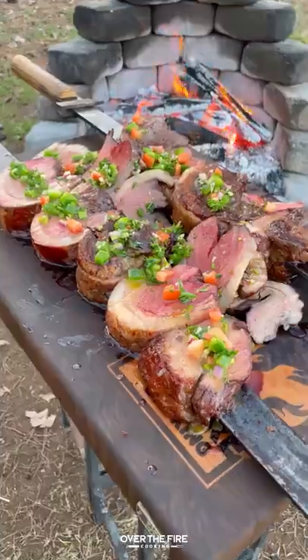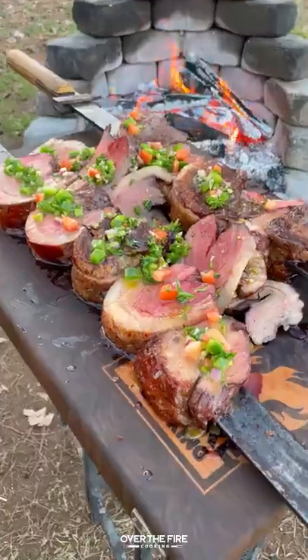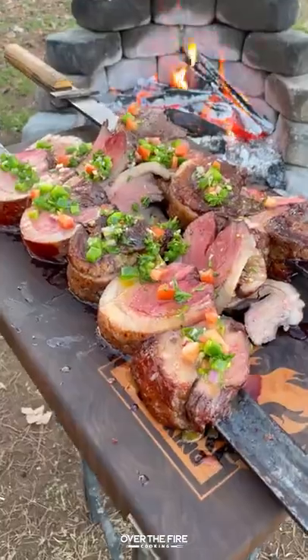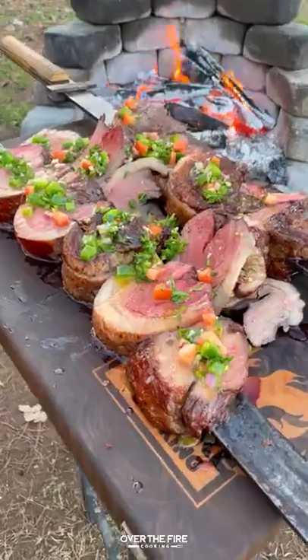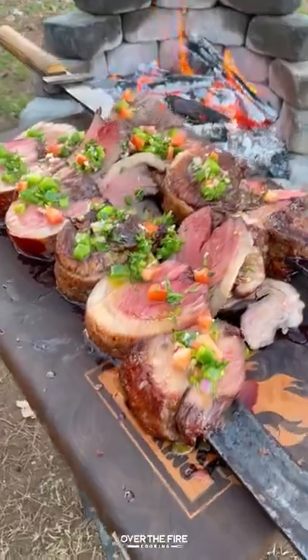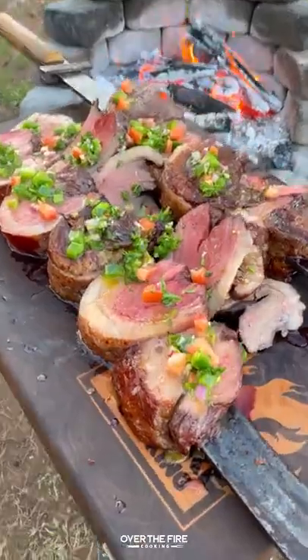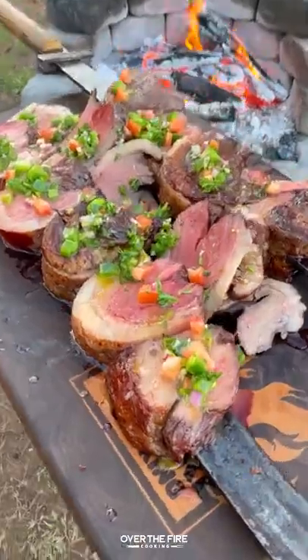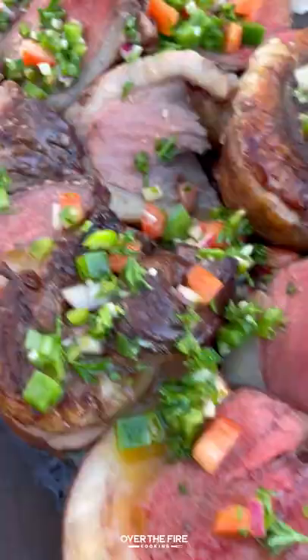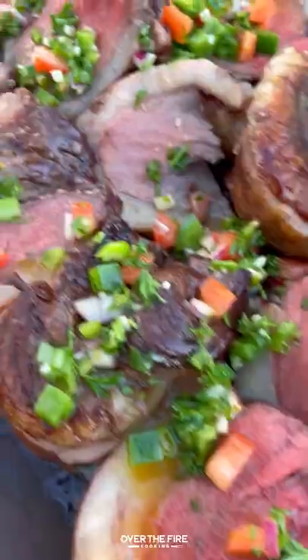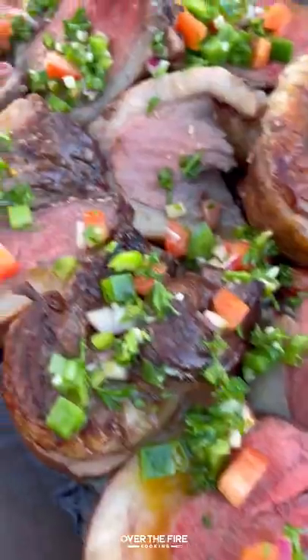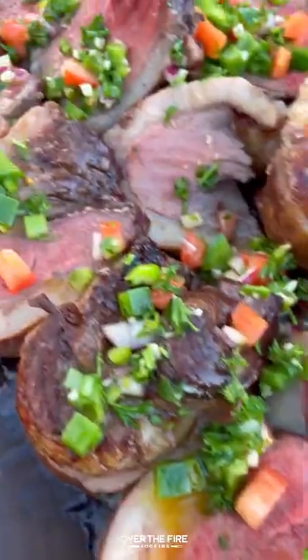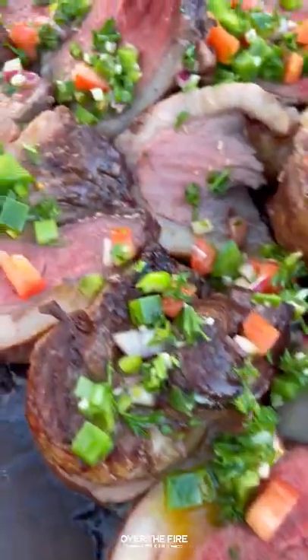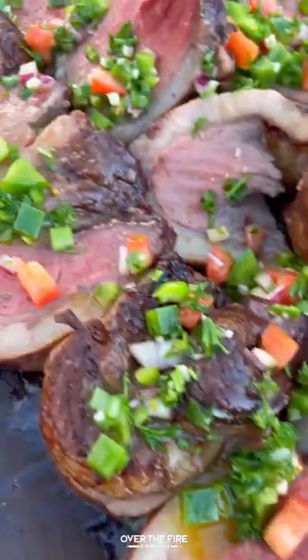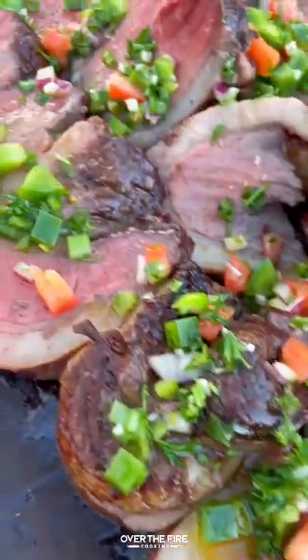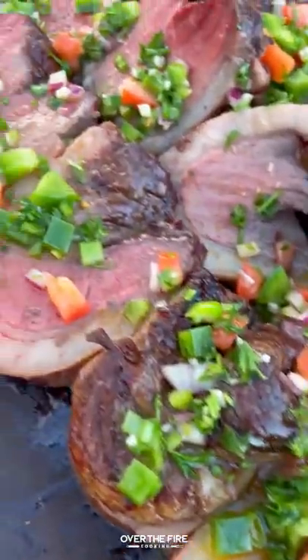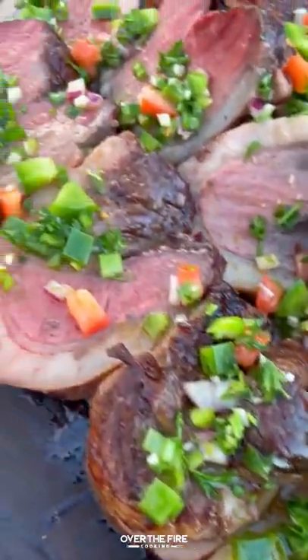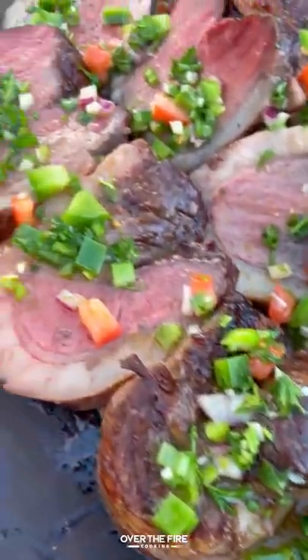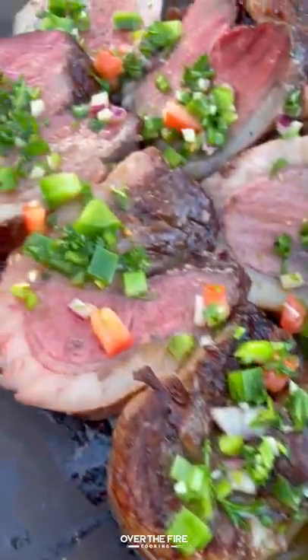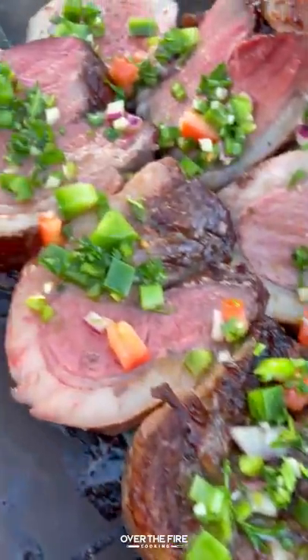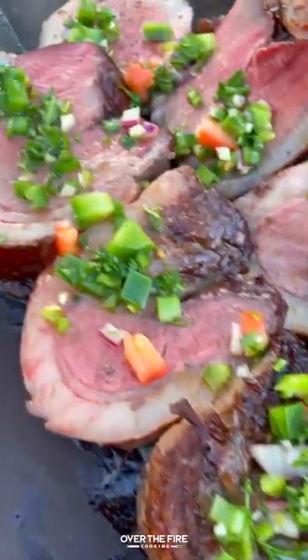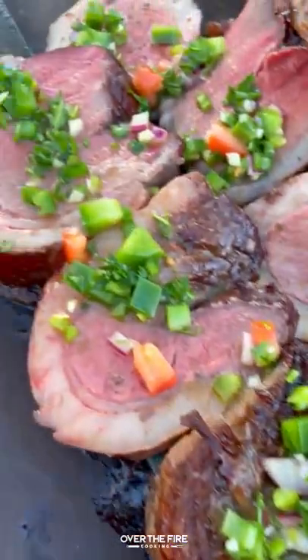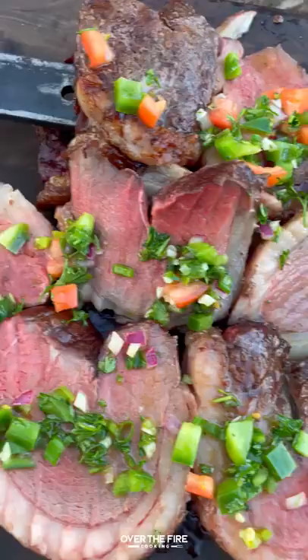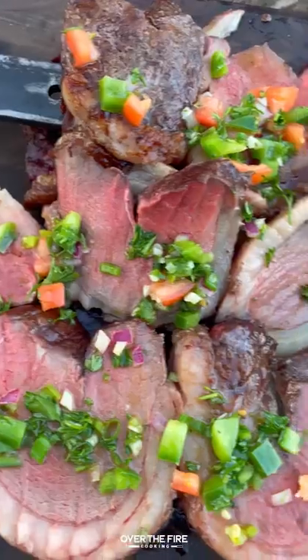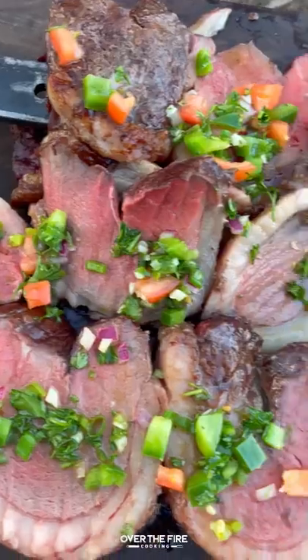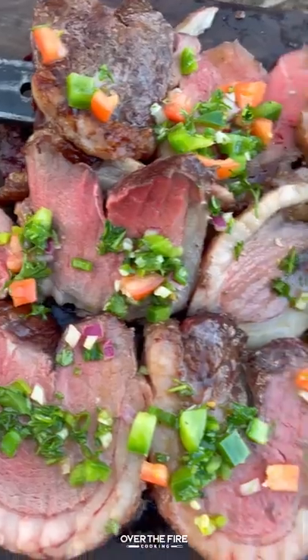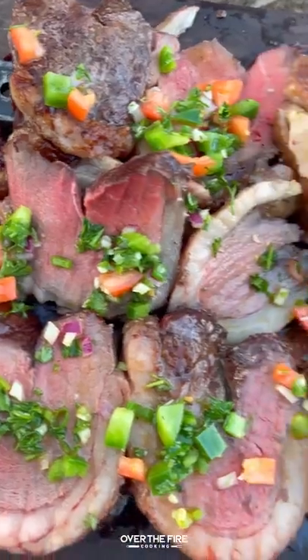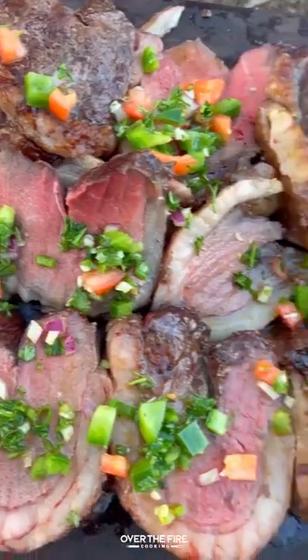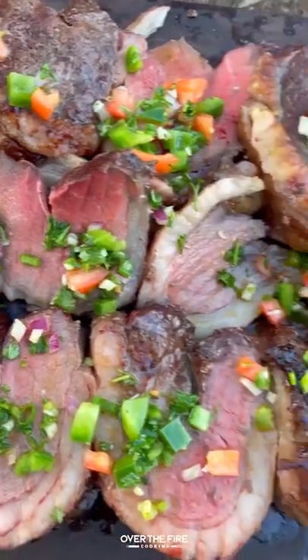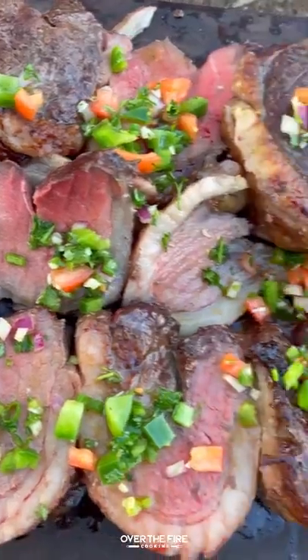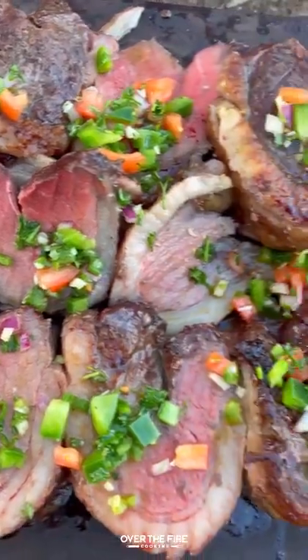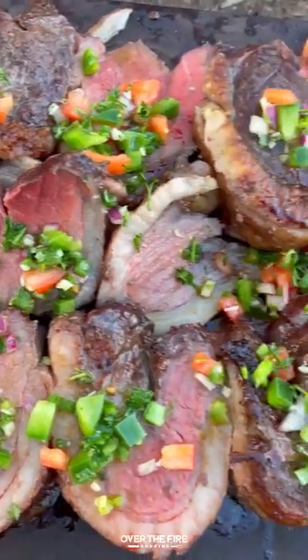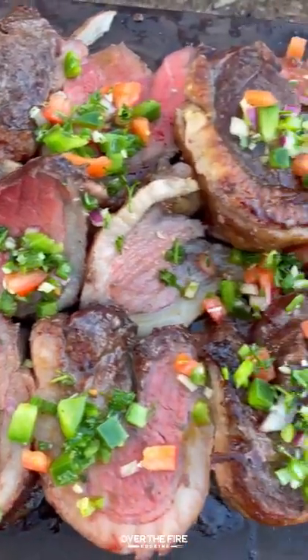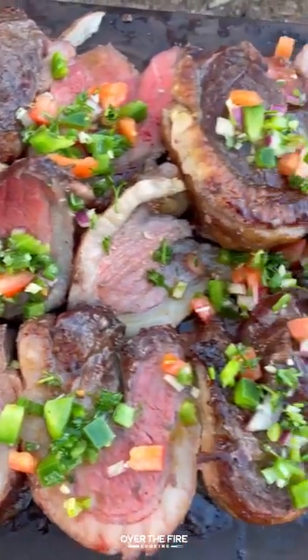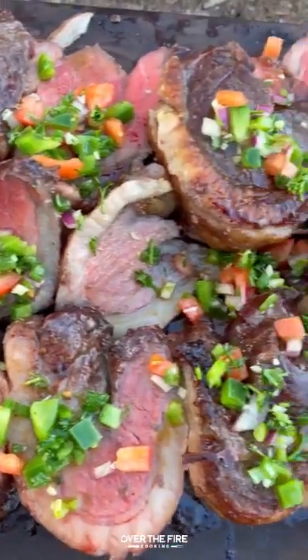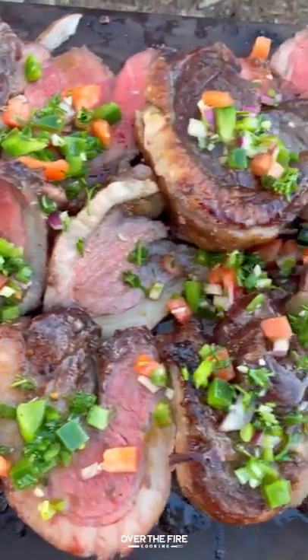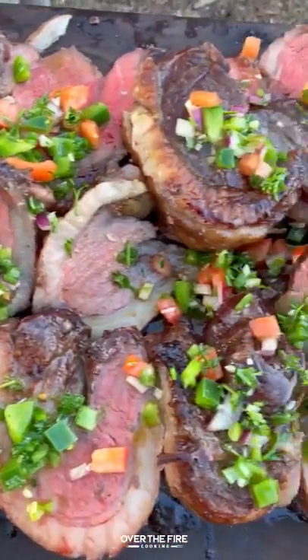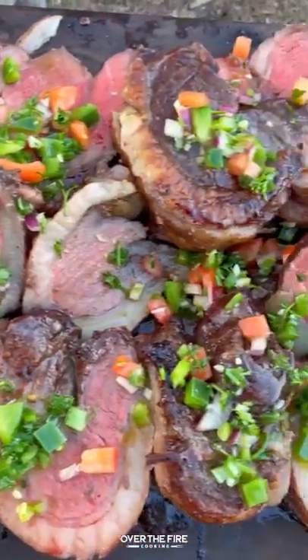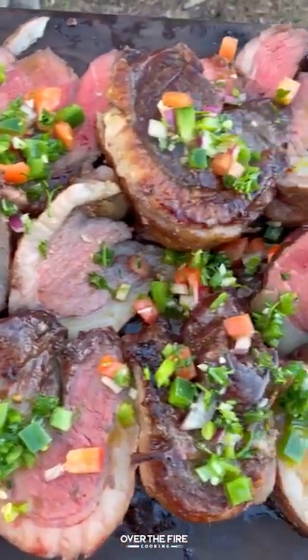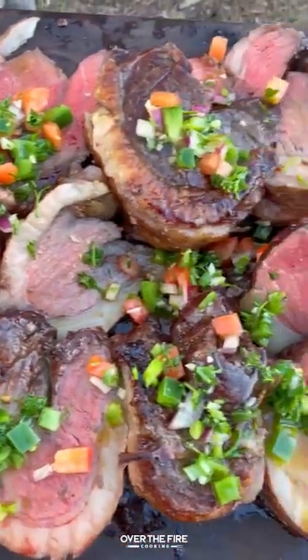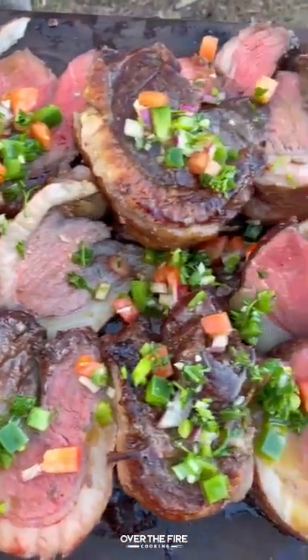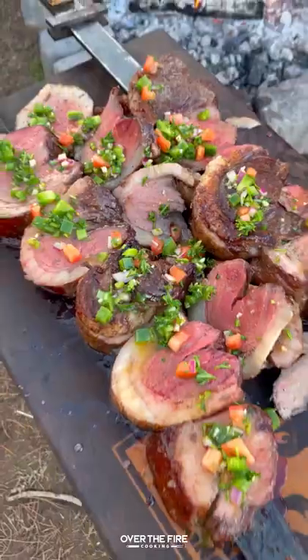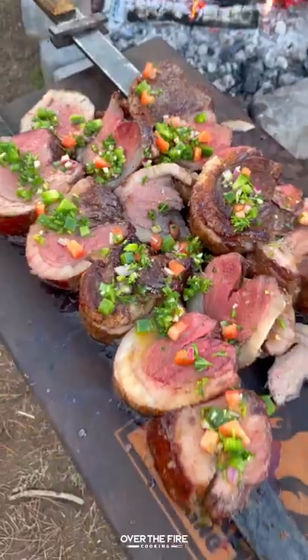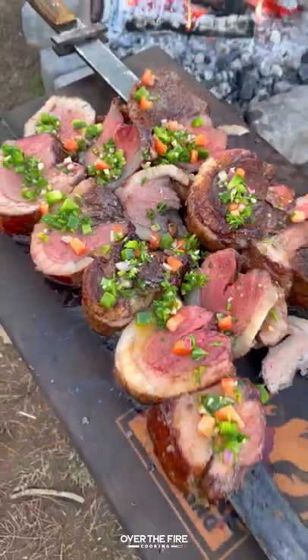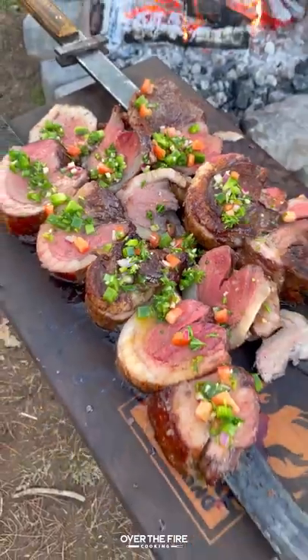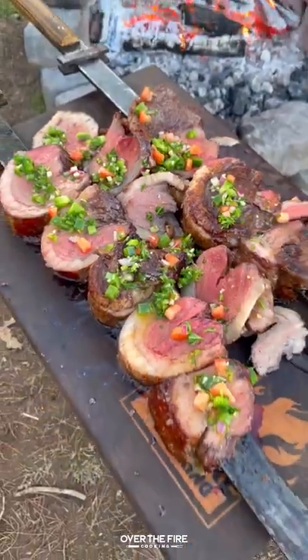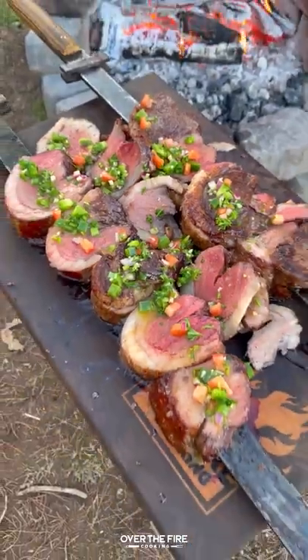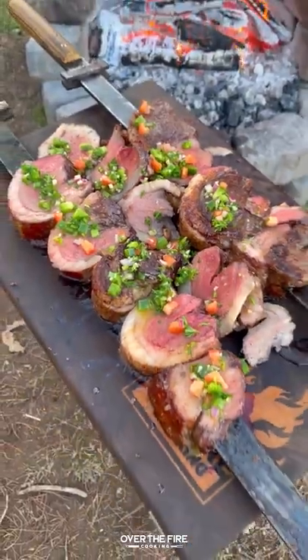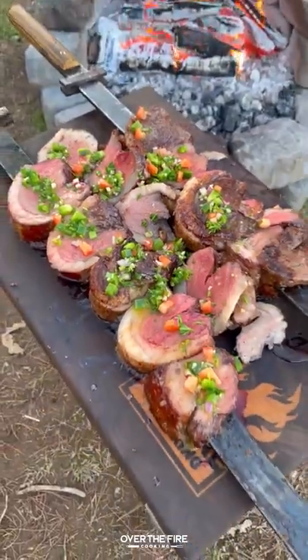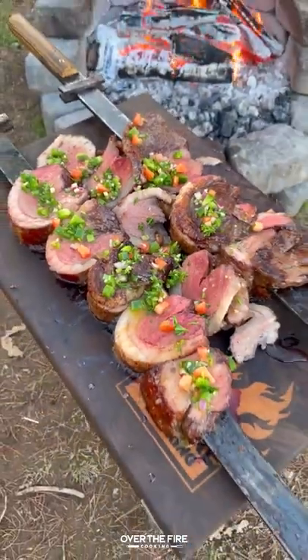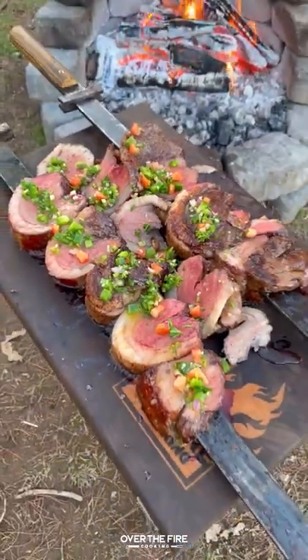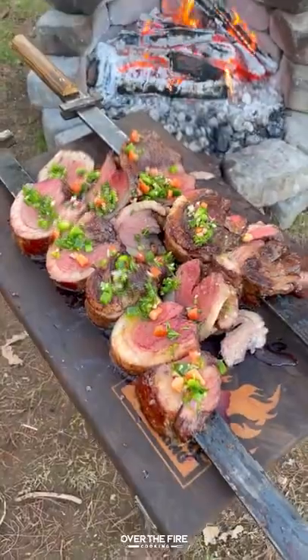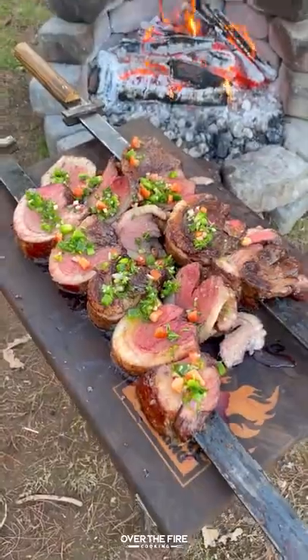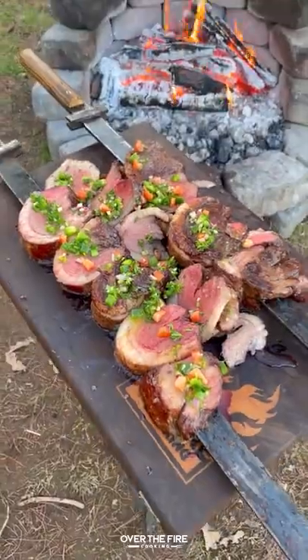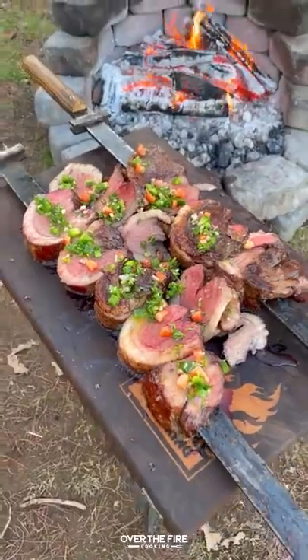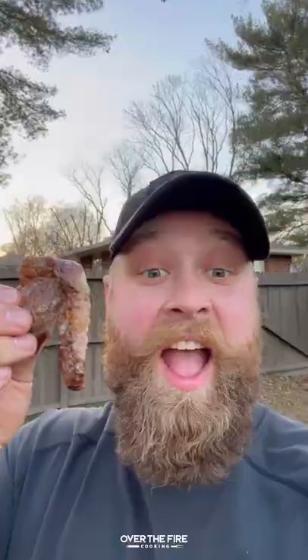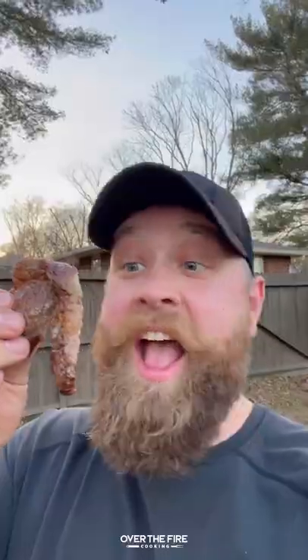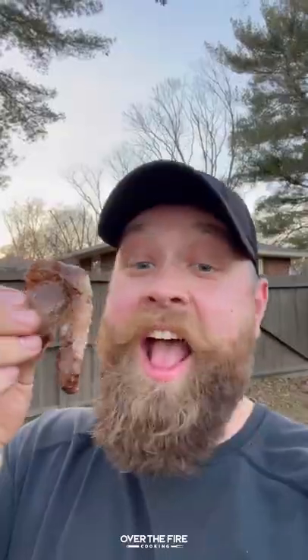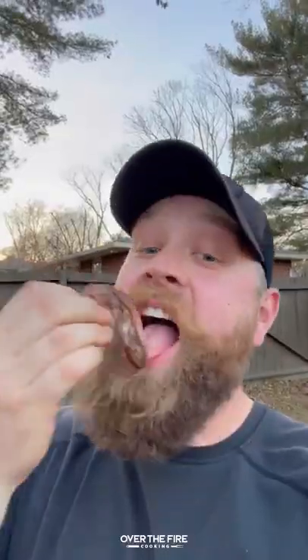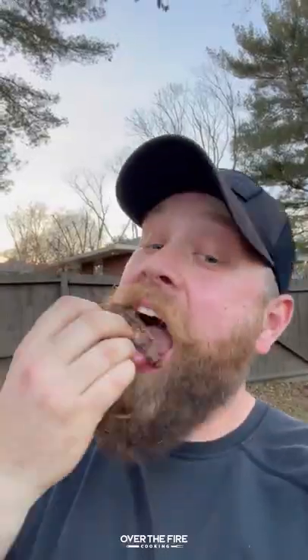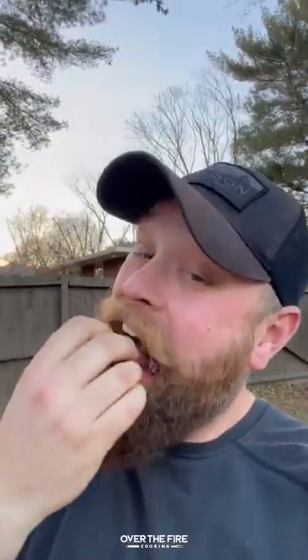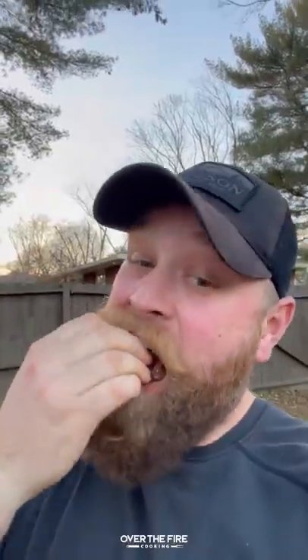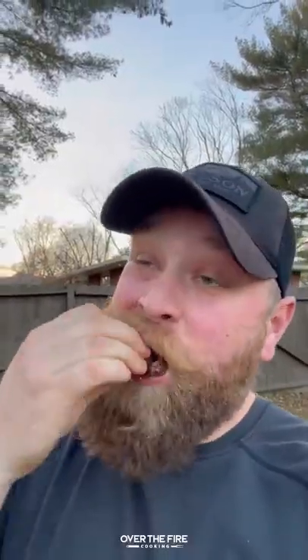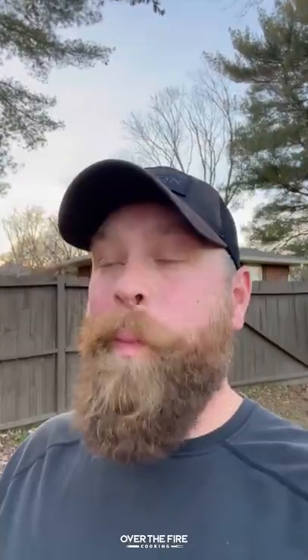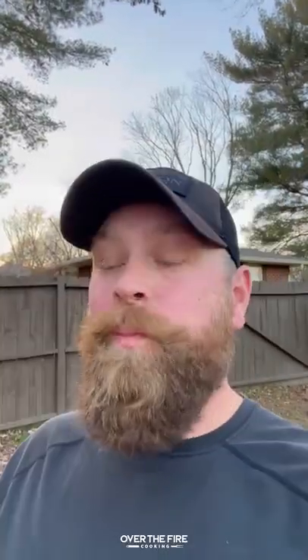This was so freaking delicious. You can find this whole recipe over thefirecooking.com or link below. Cheers.